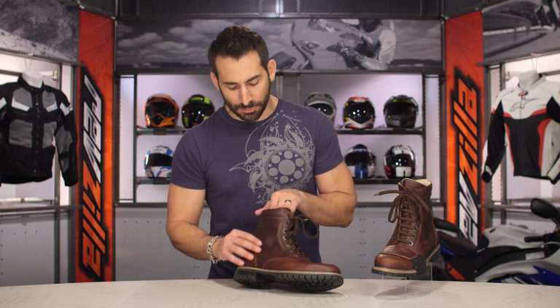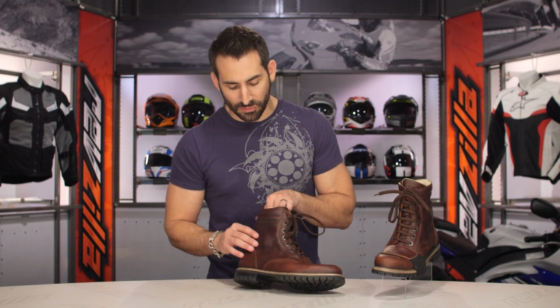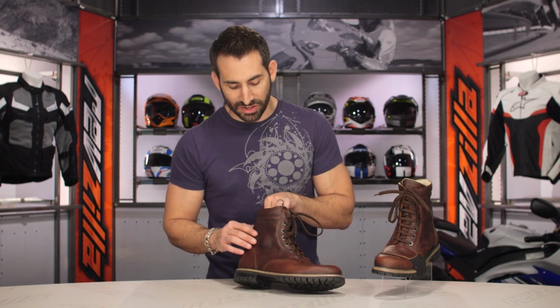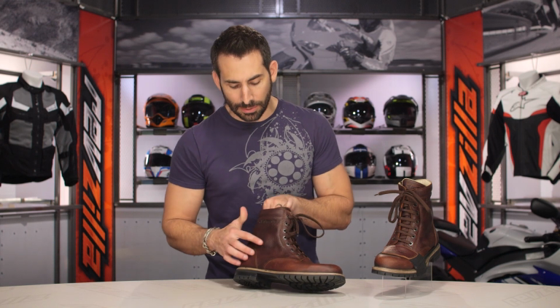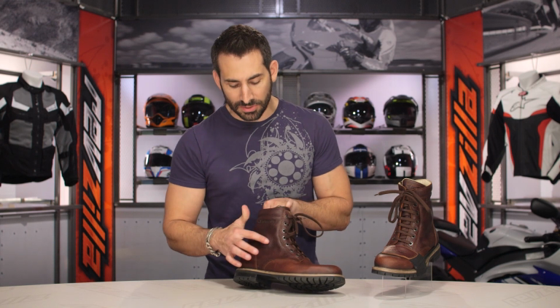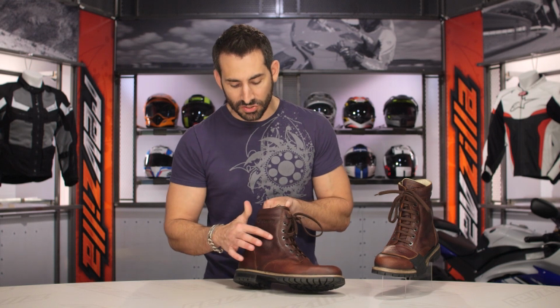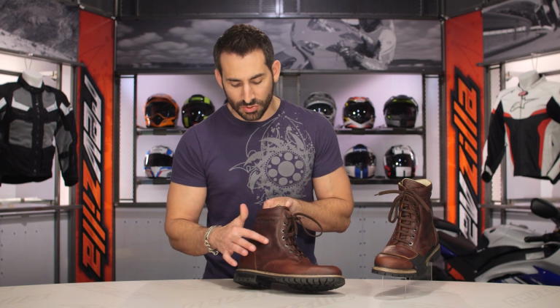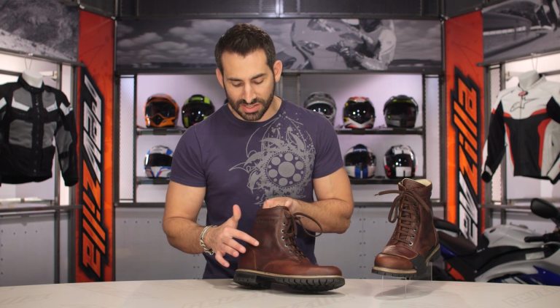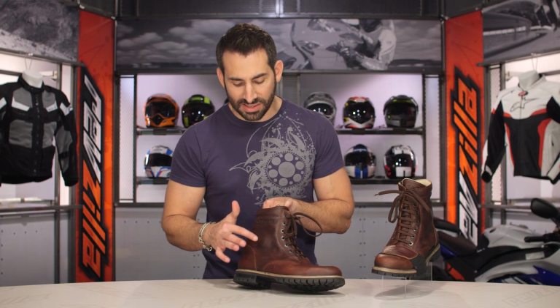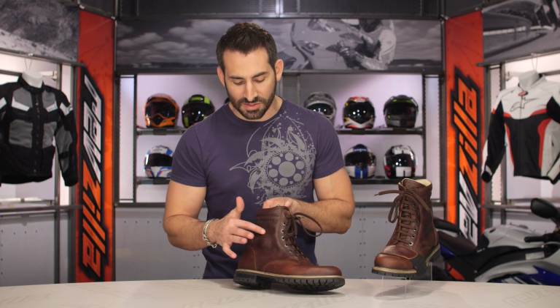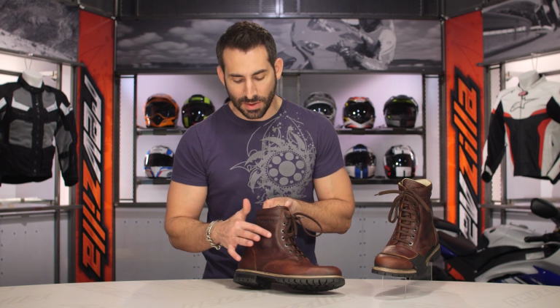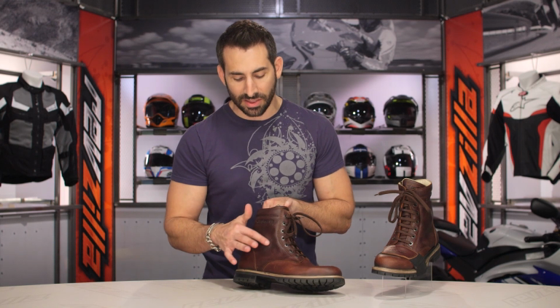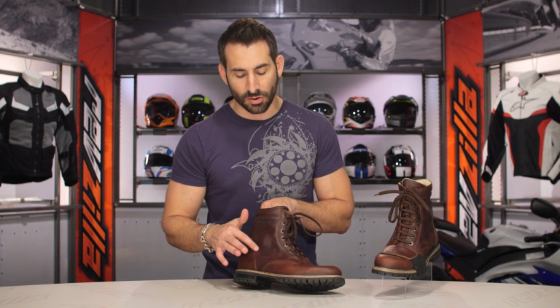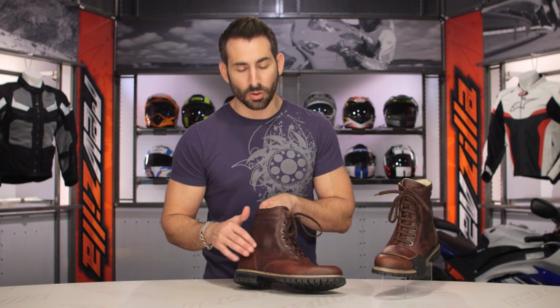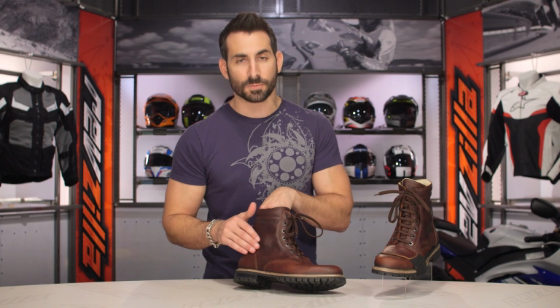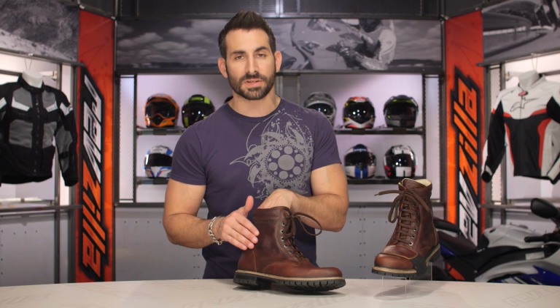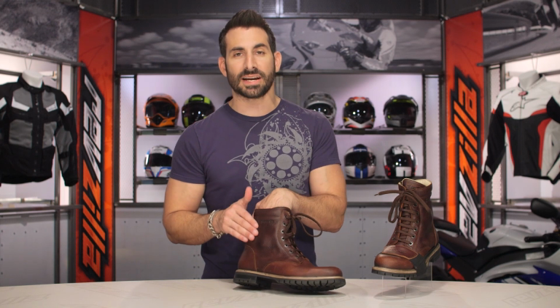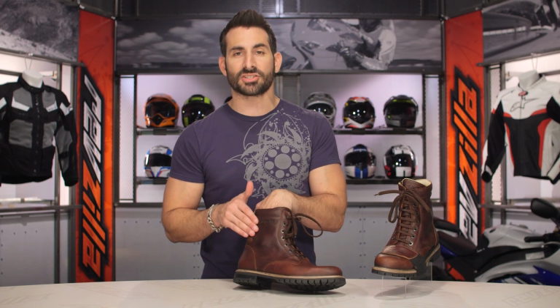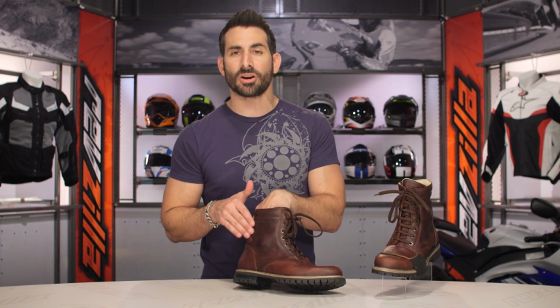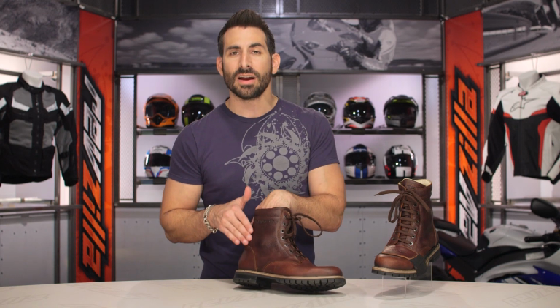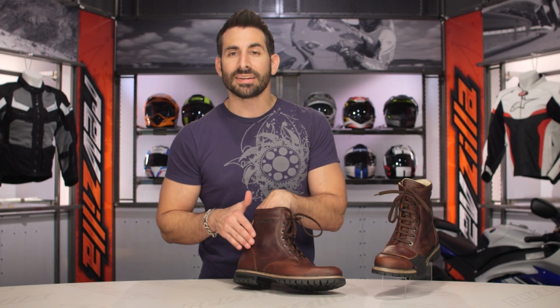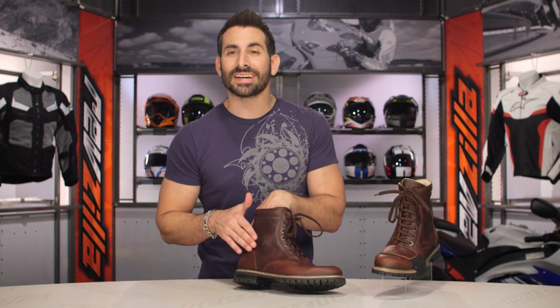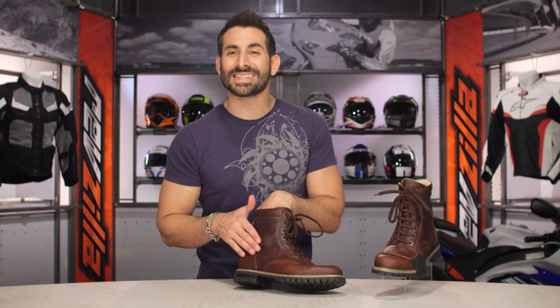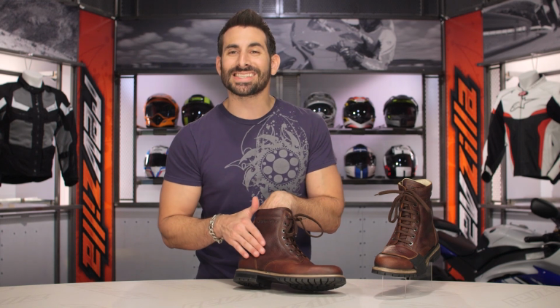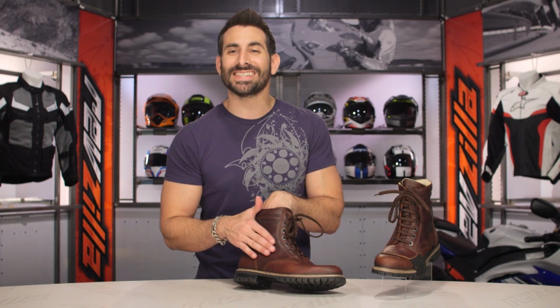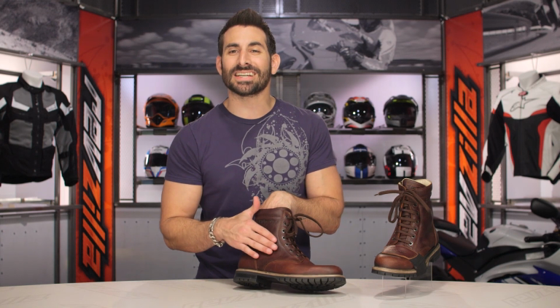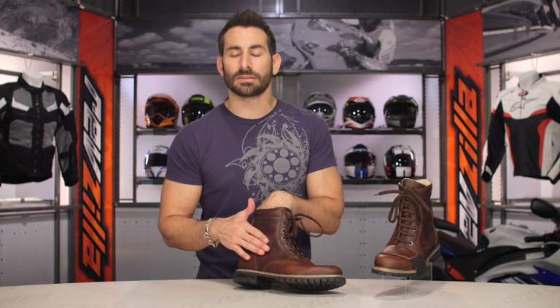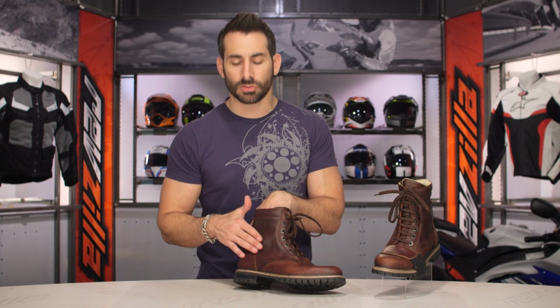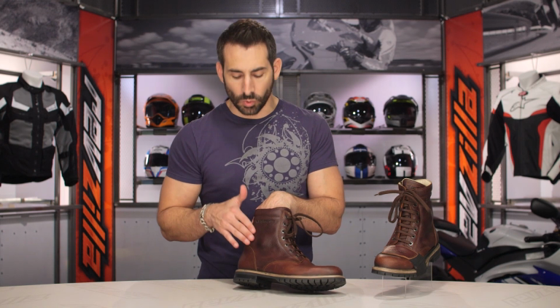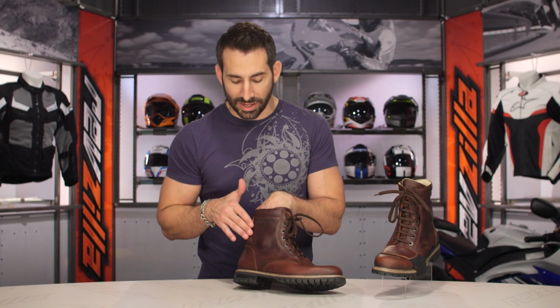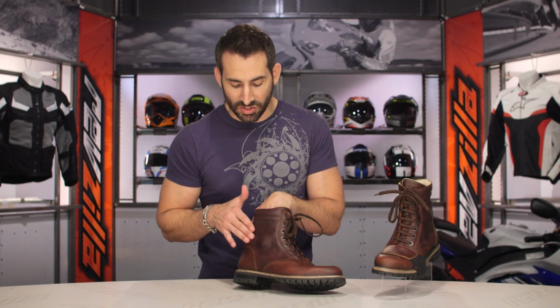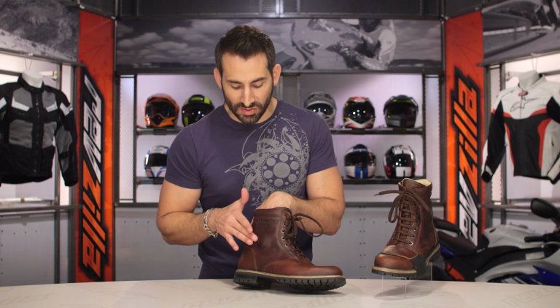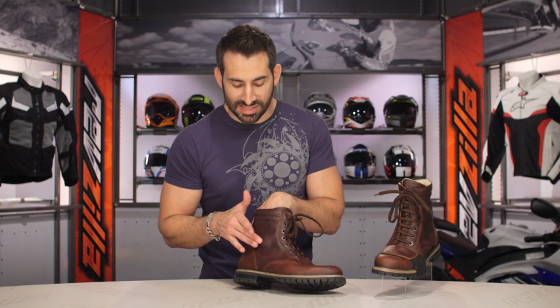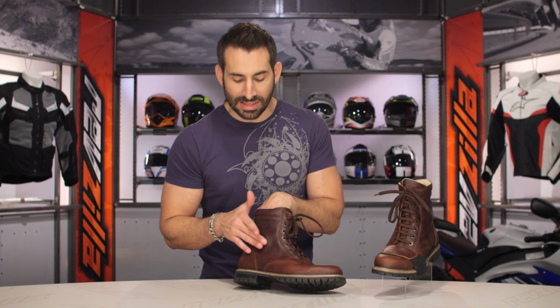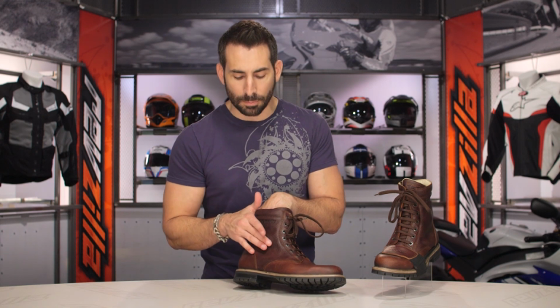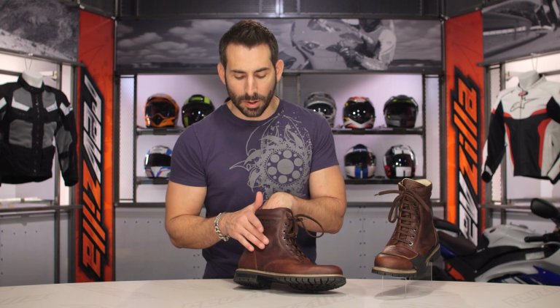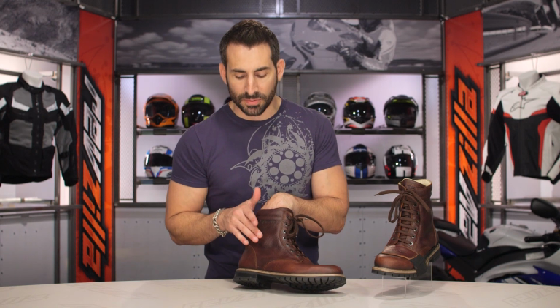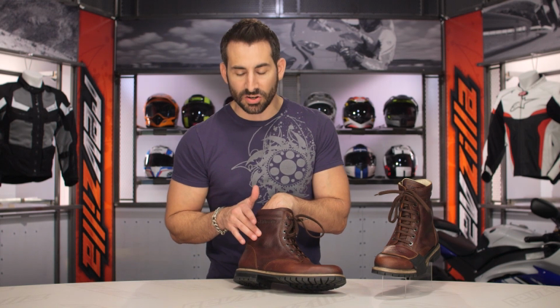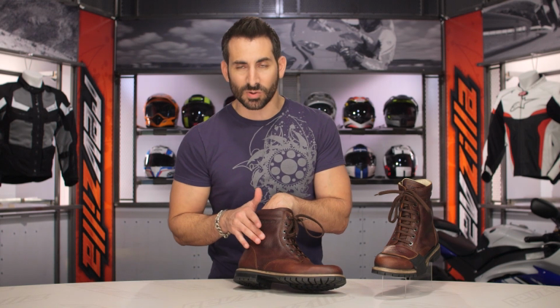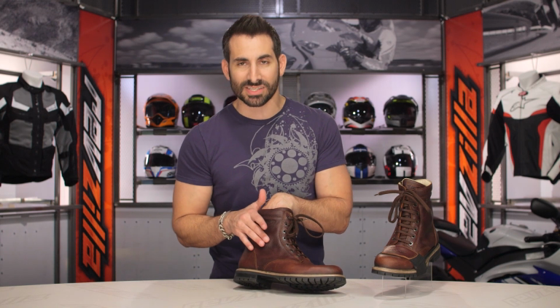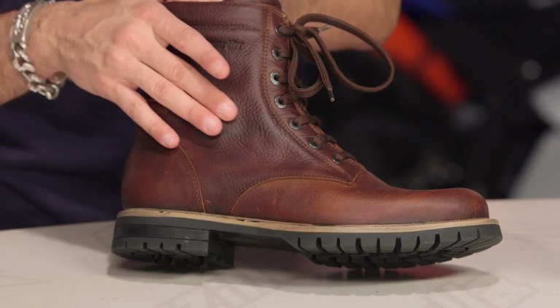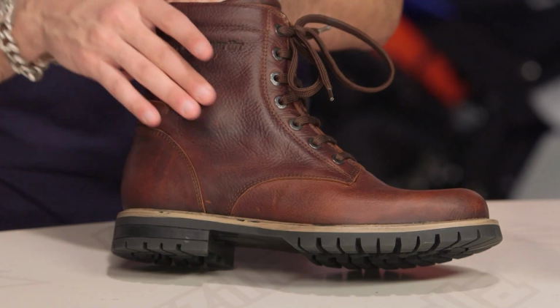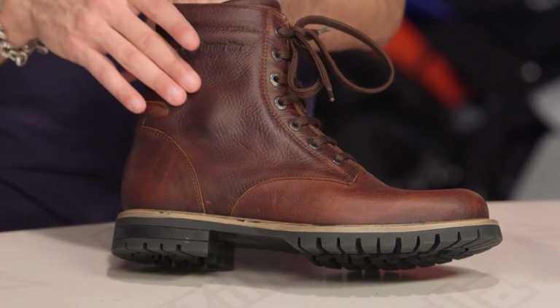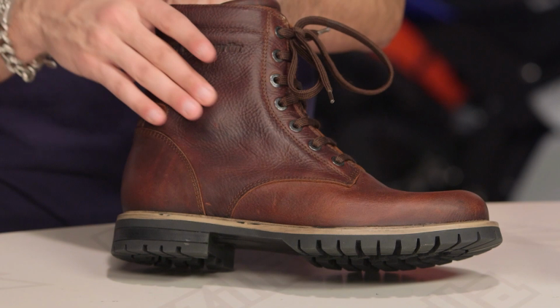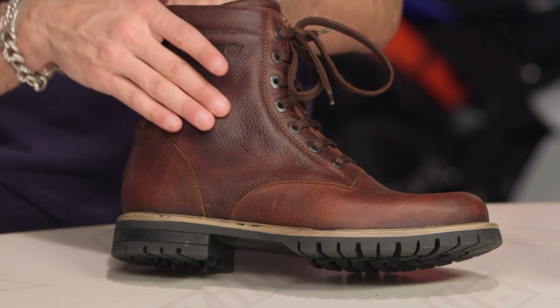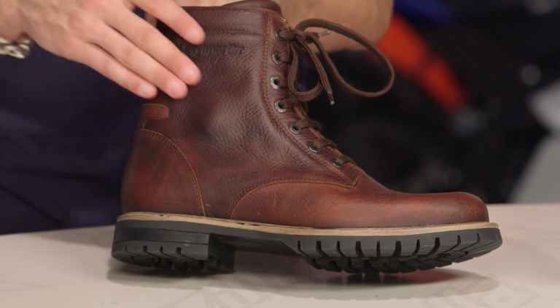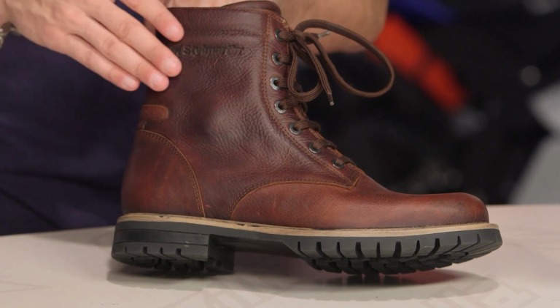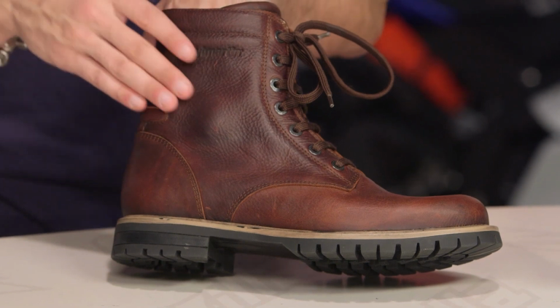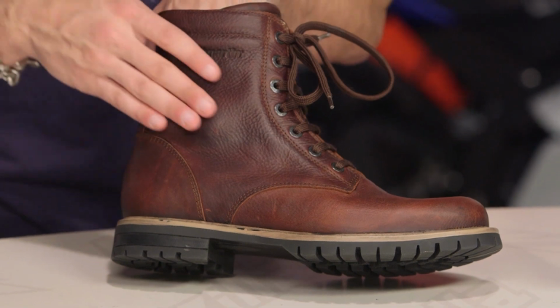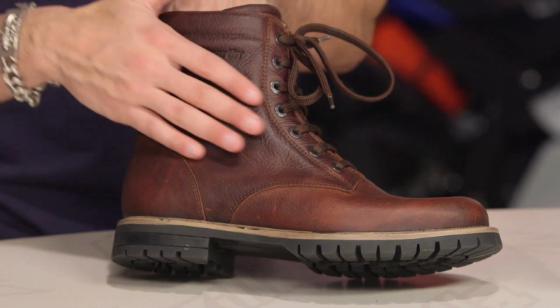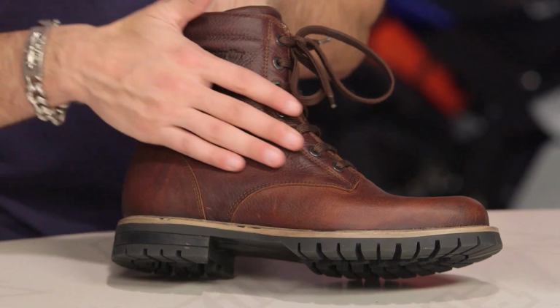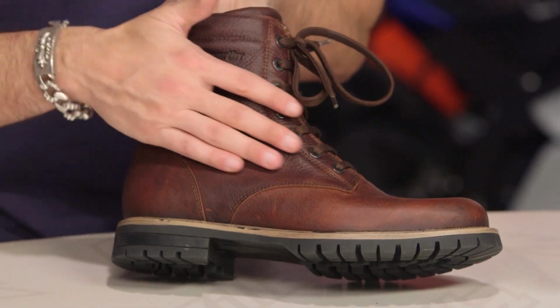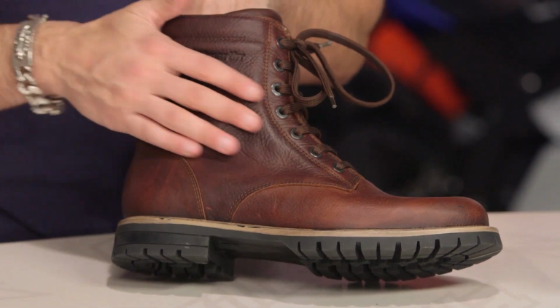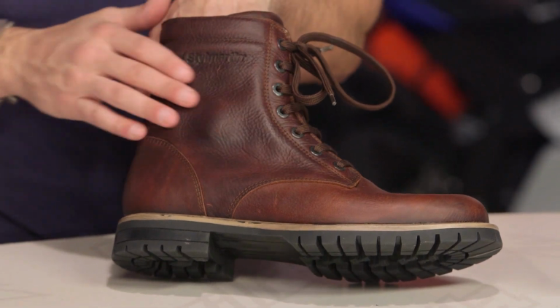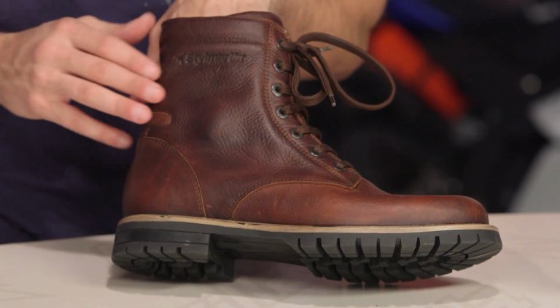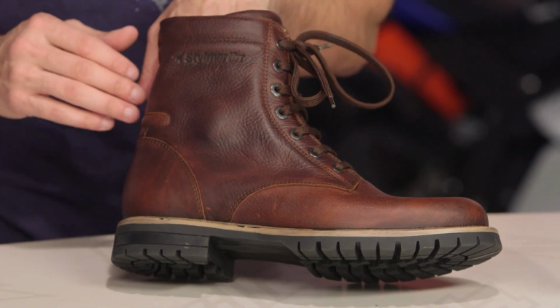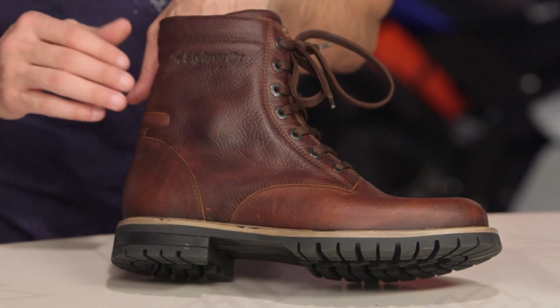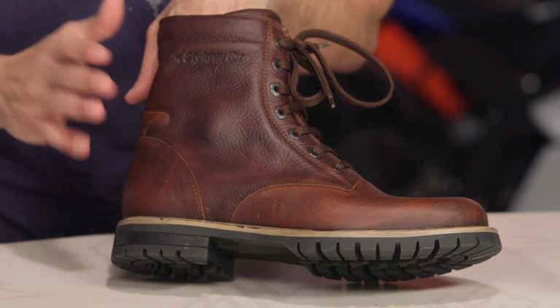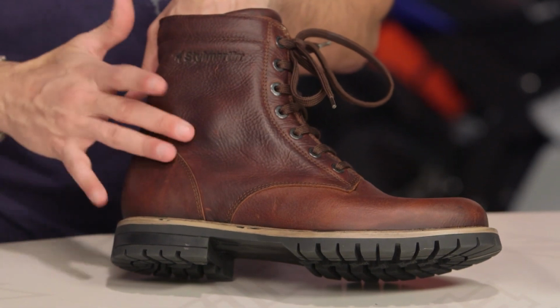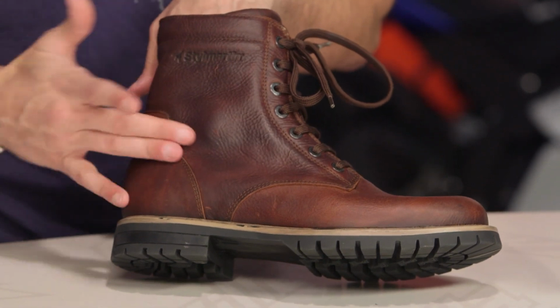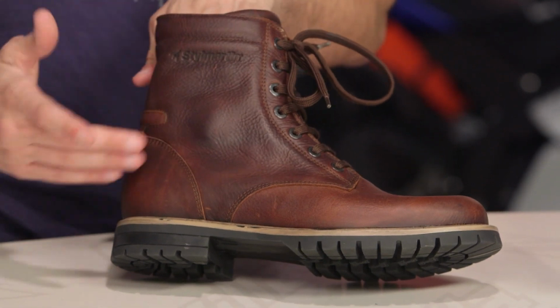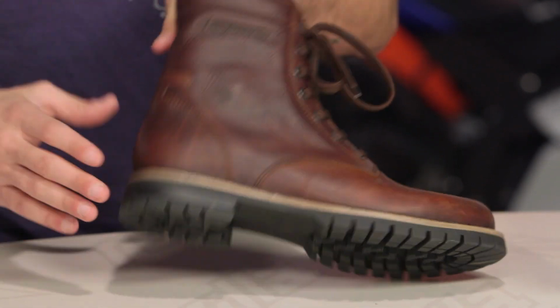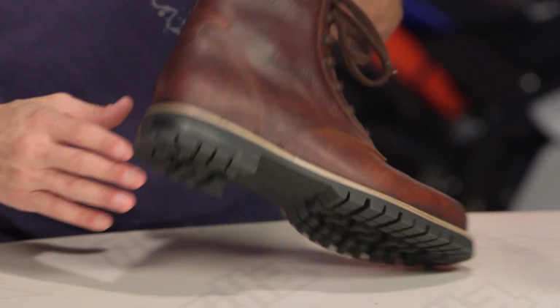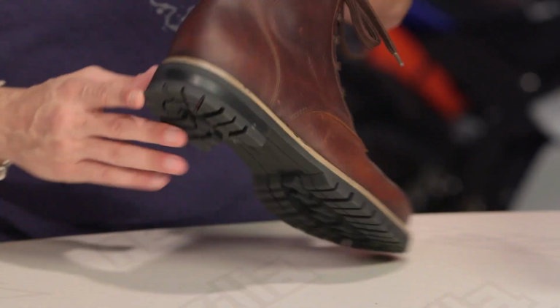Moving up, you do see this malleolus protector nicely tucked away. You can see that bump — you know it's there if you're looking for it, but it doesn't throw off the classic style of the boot.